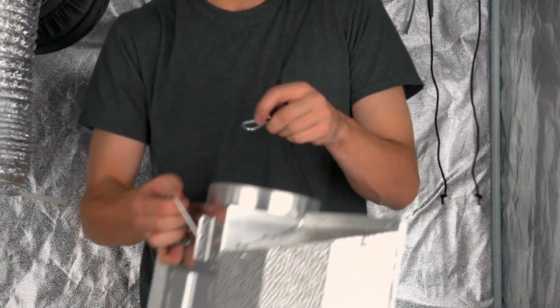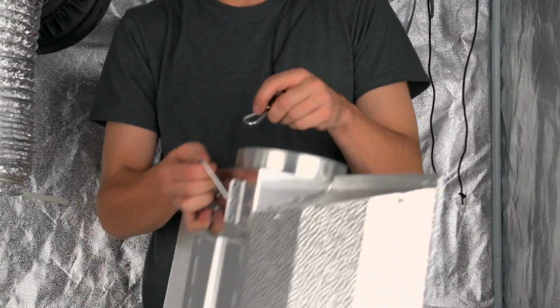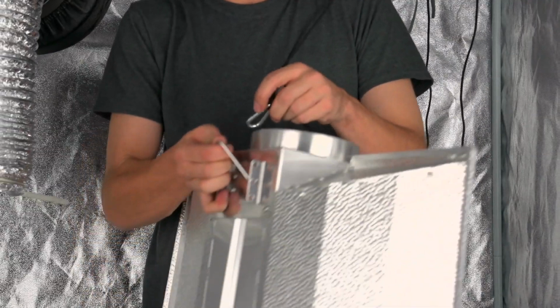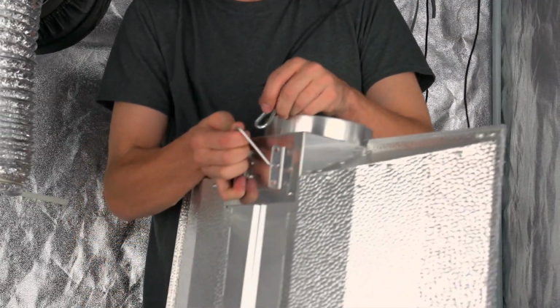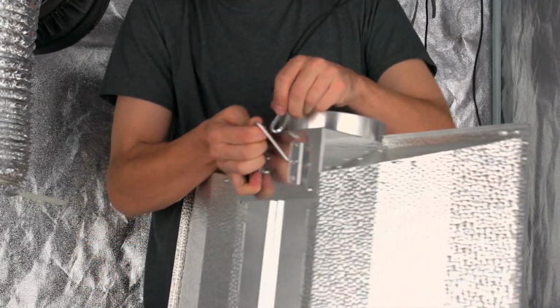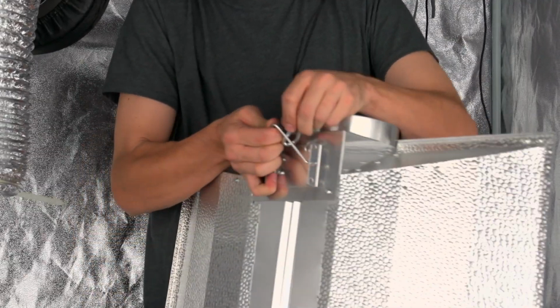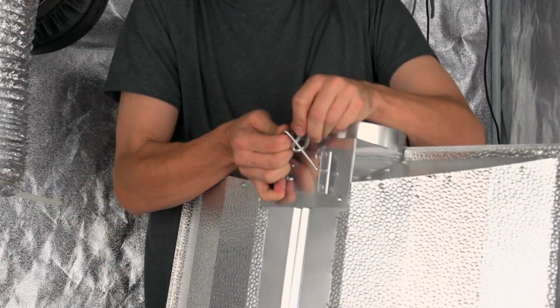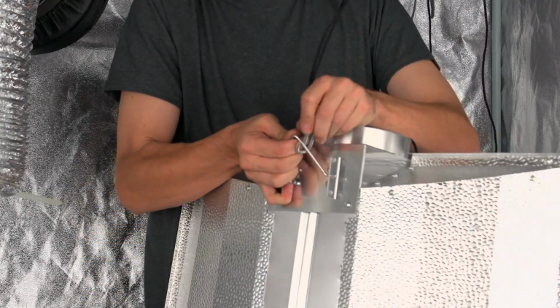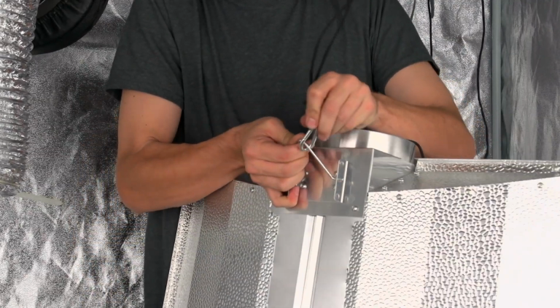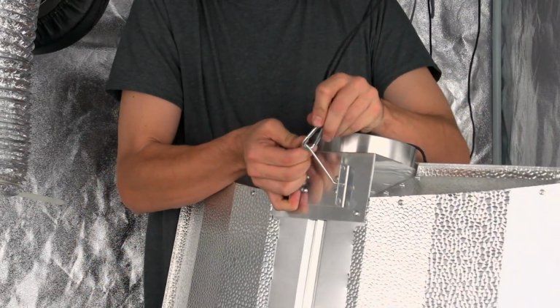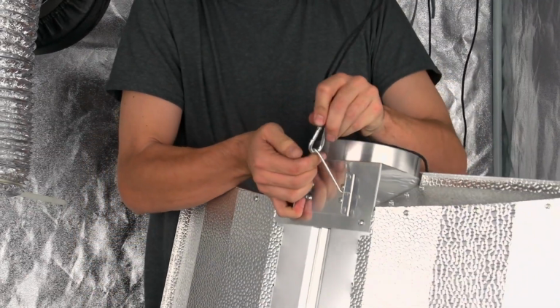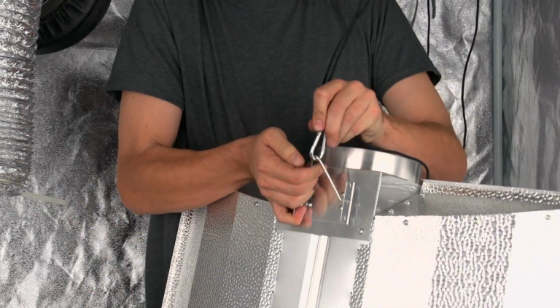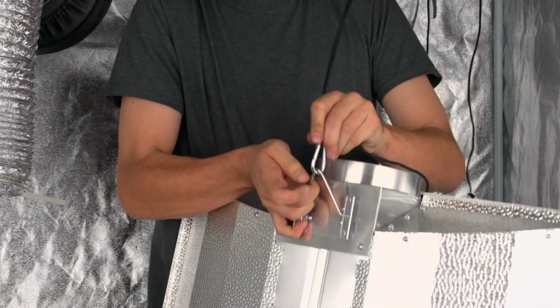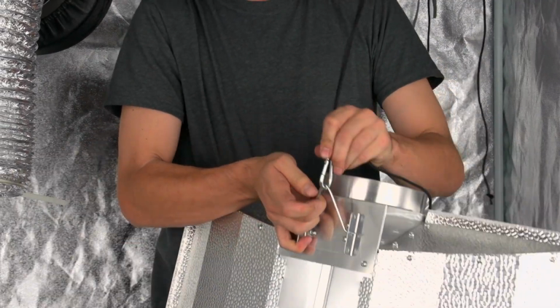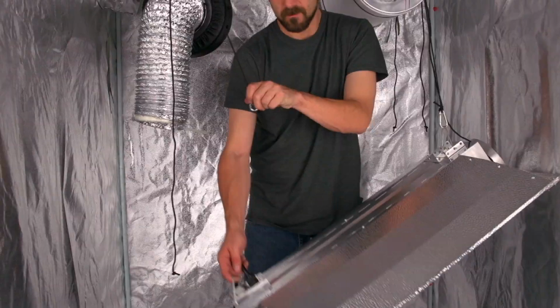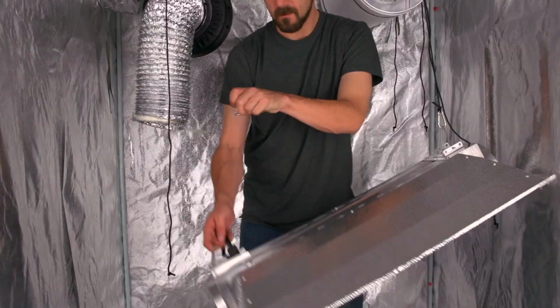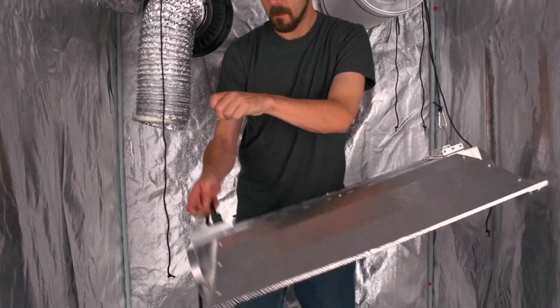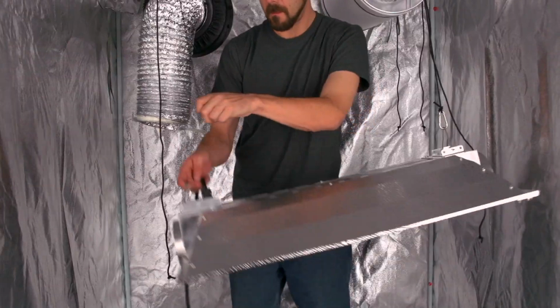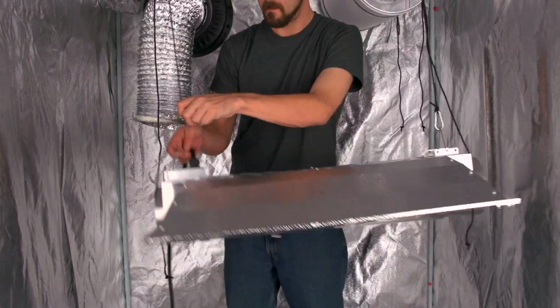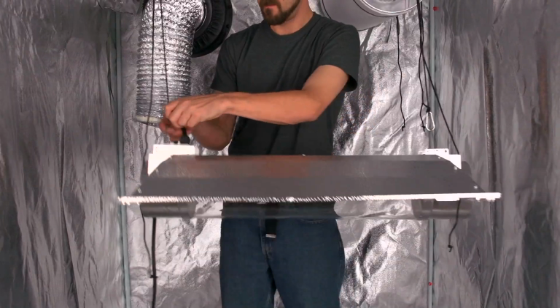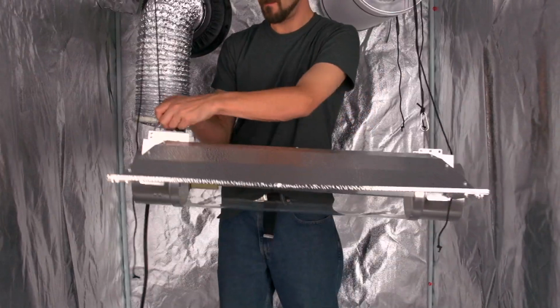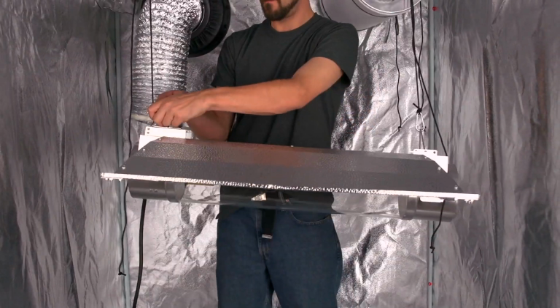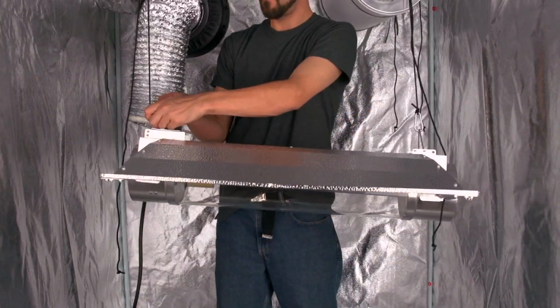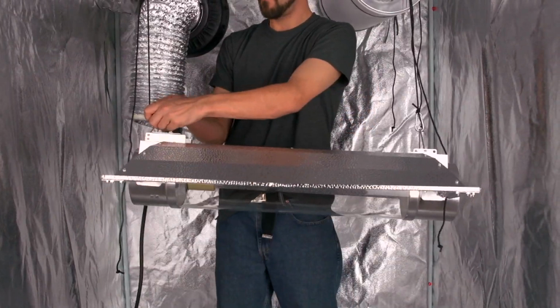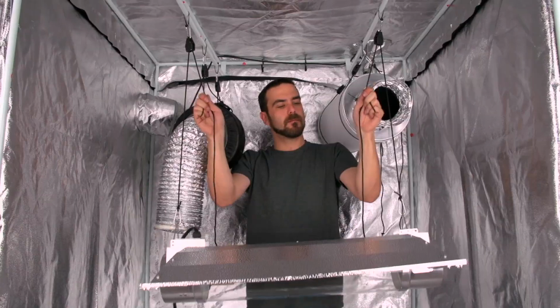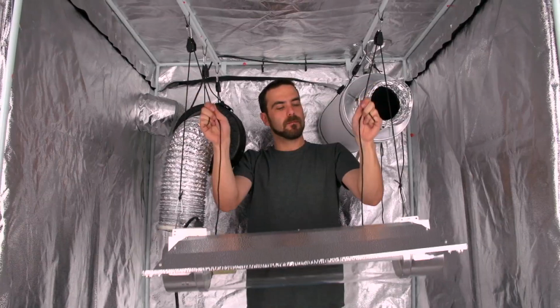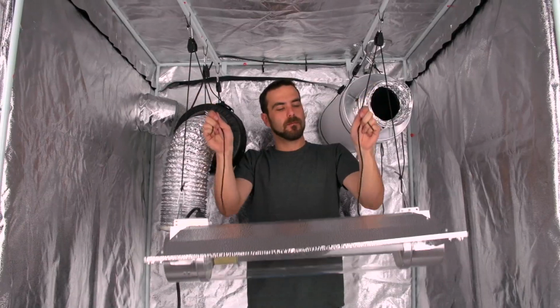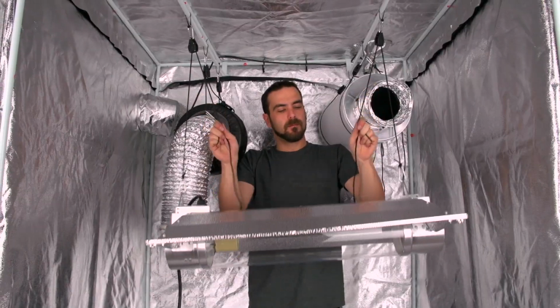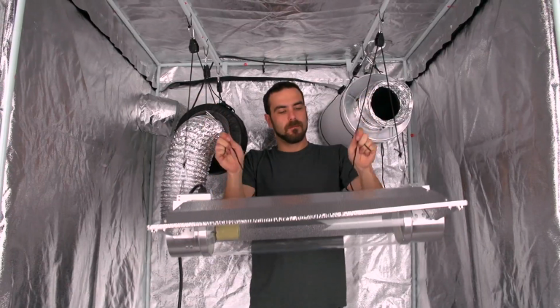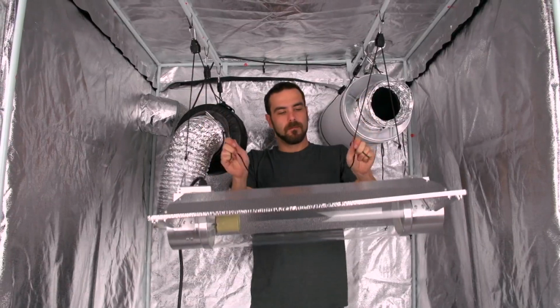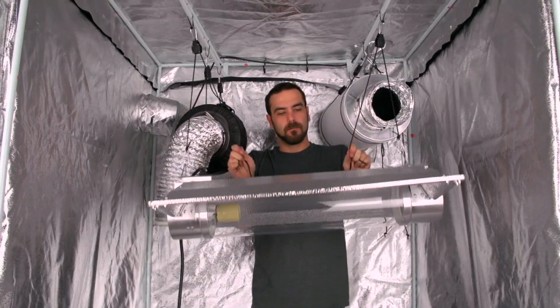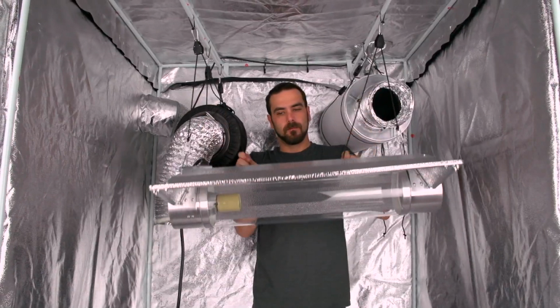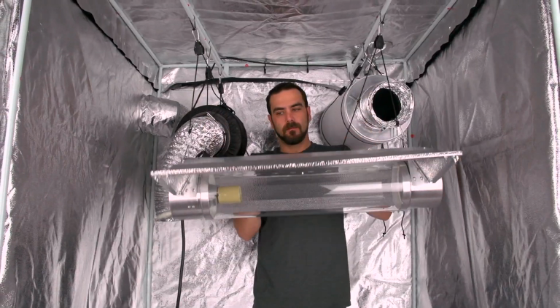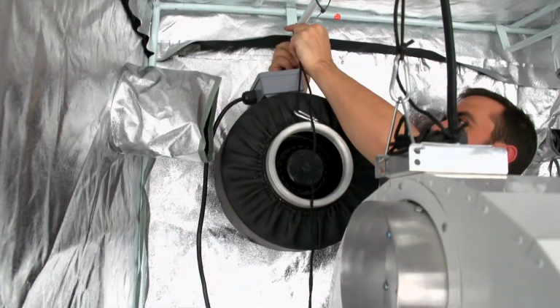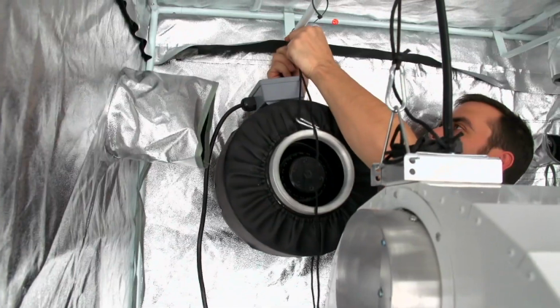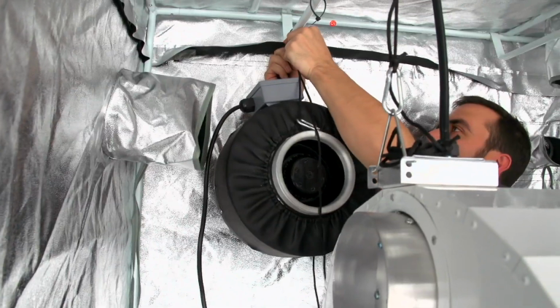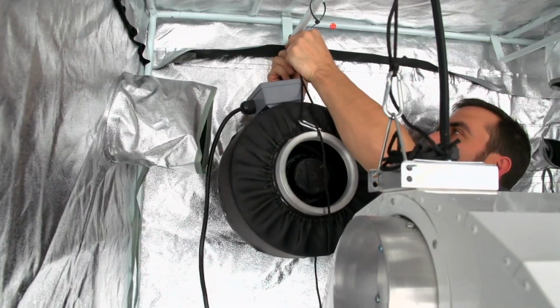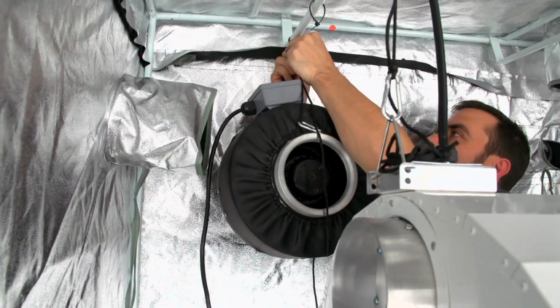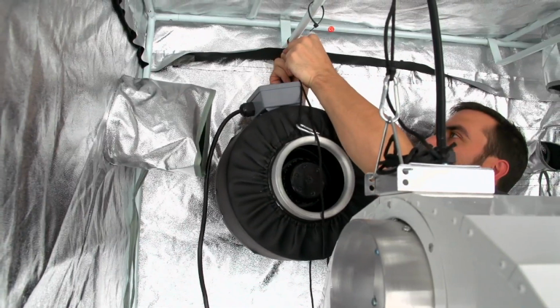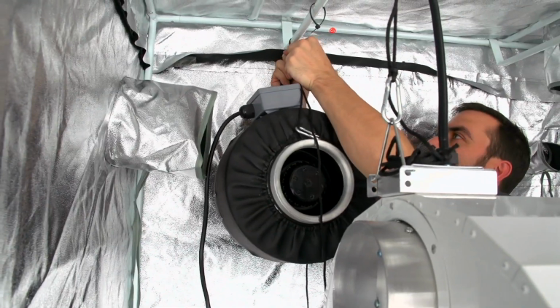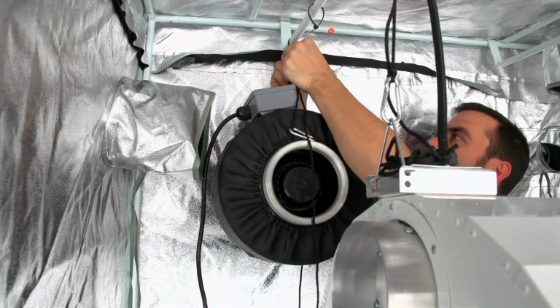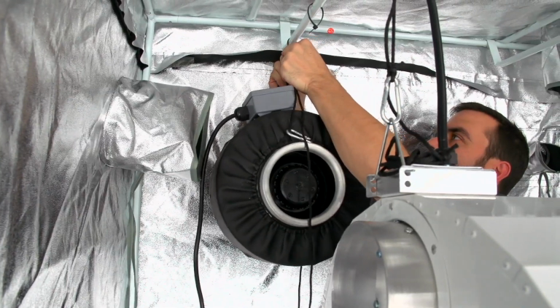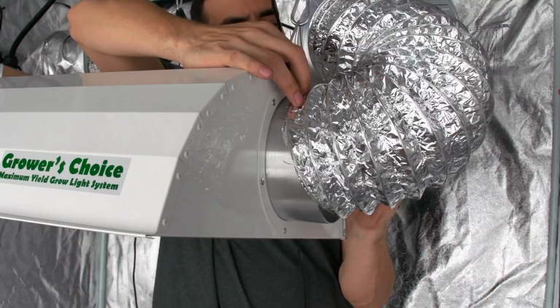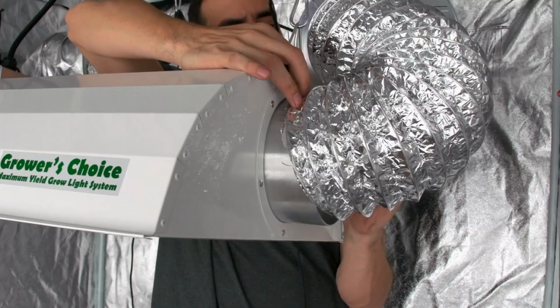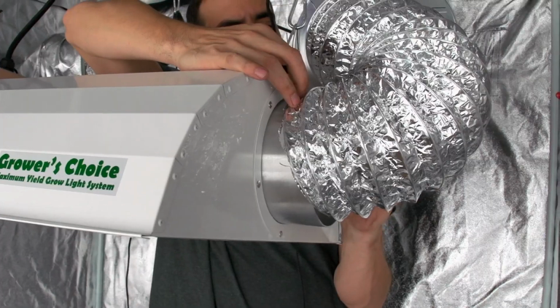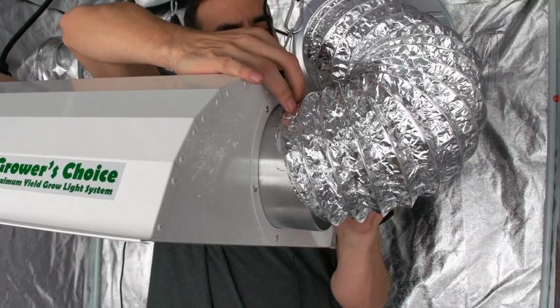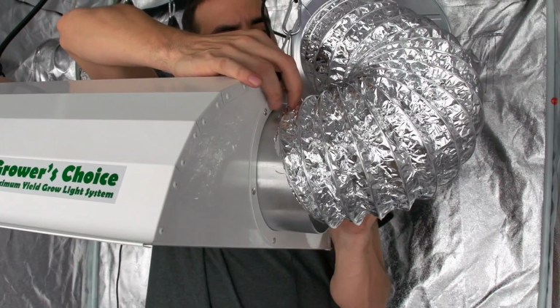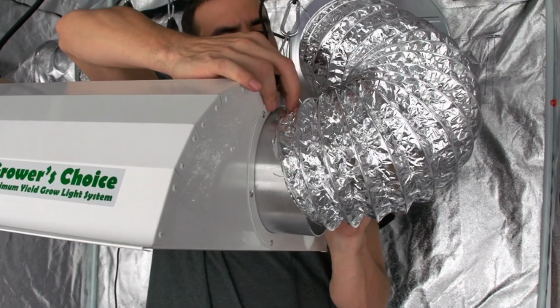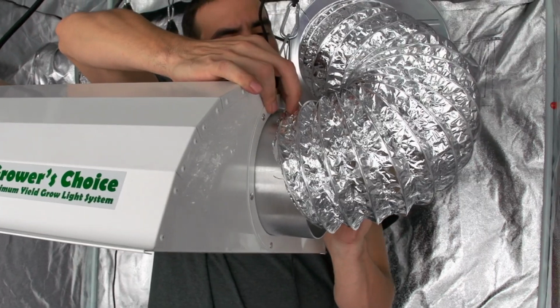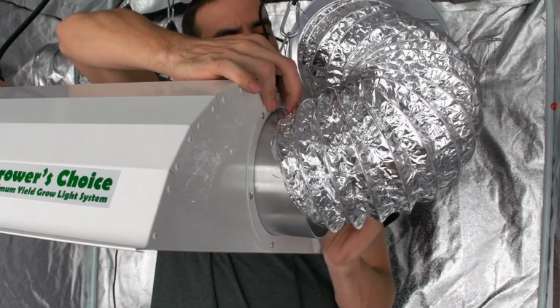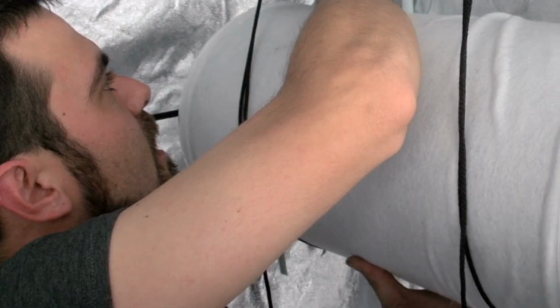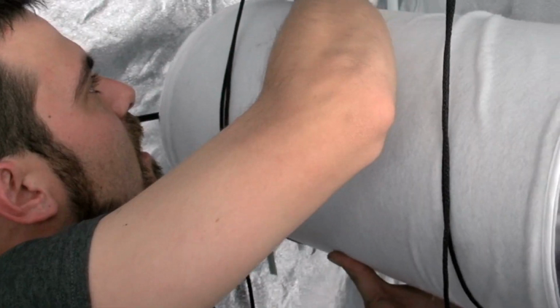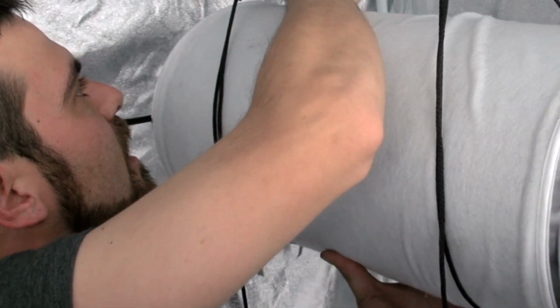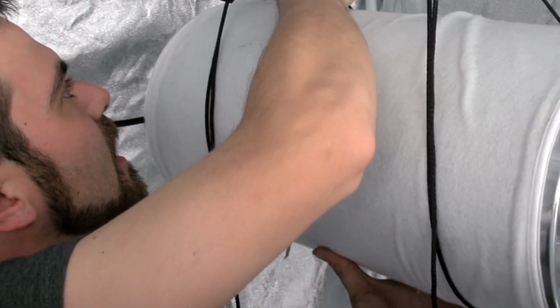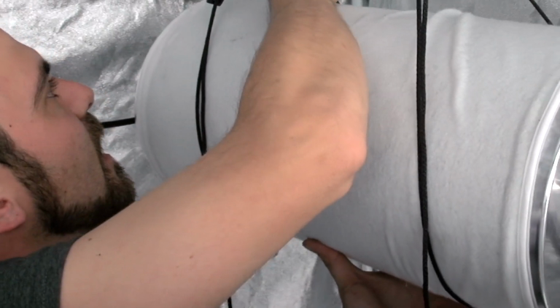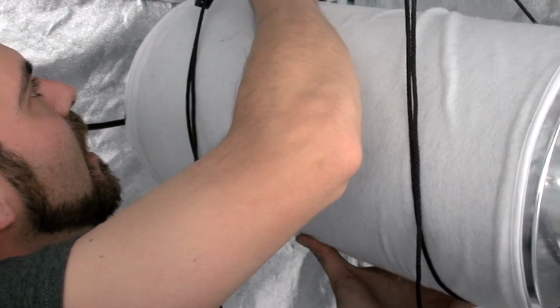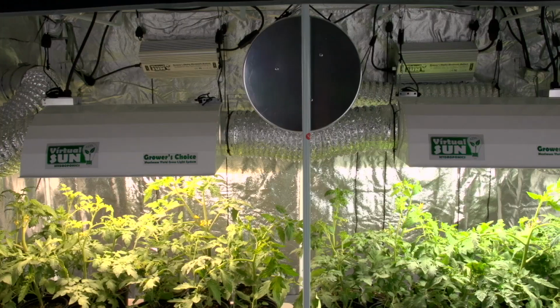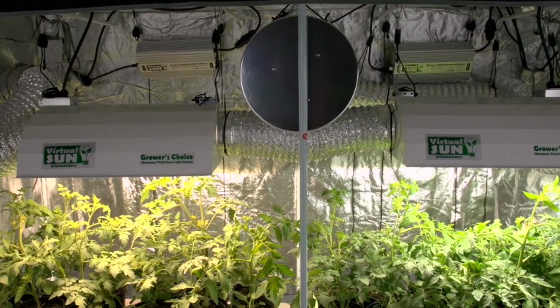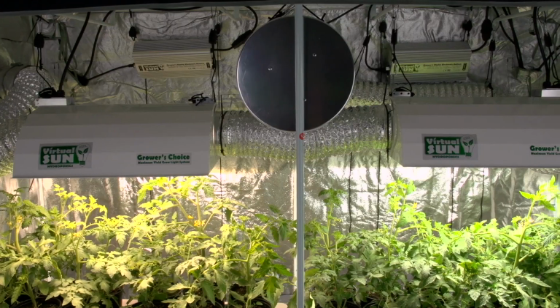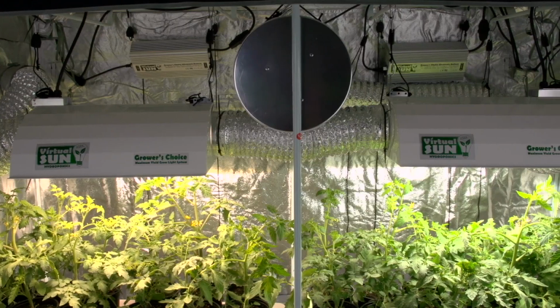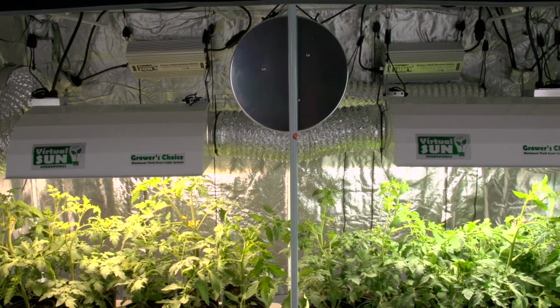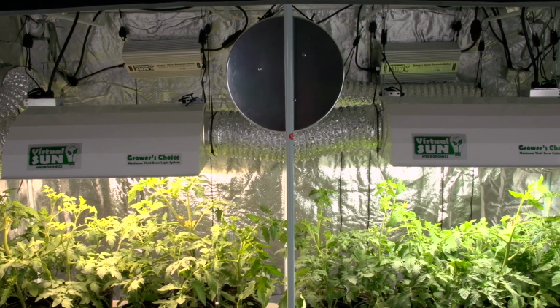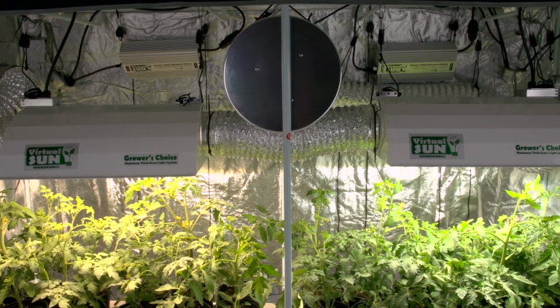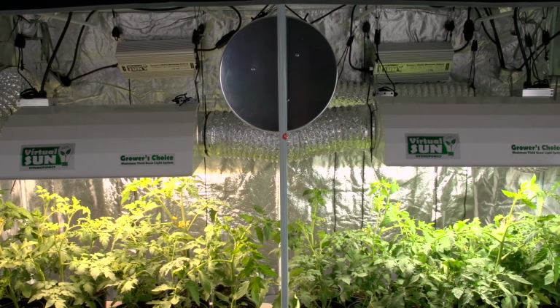You can hang any Virtual Sun lighting system, reflector, fans, ducting, filters, or other equipment.